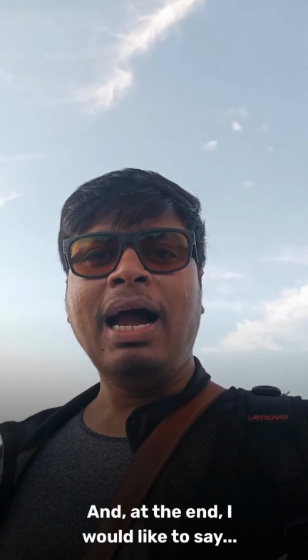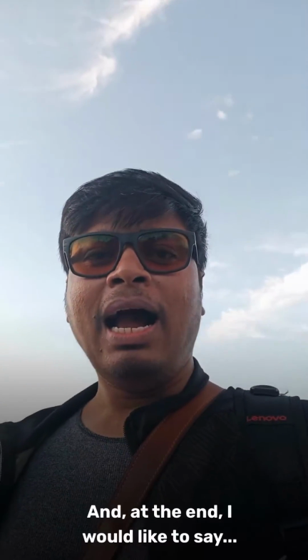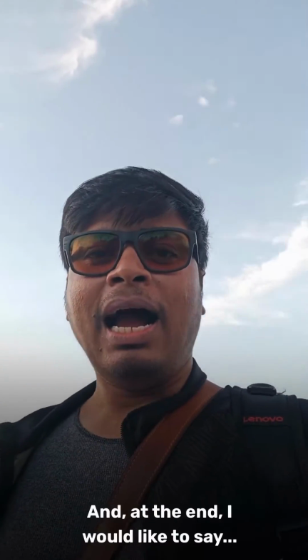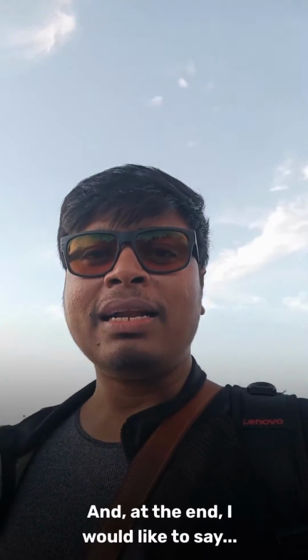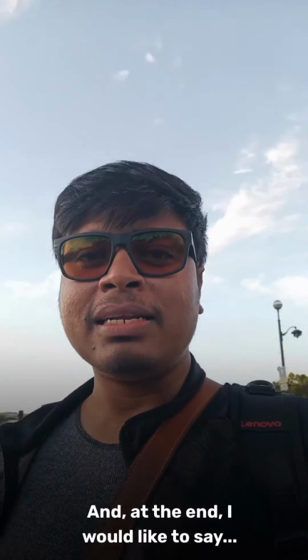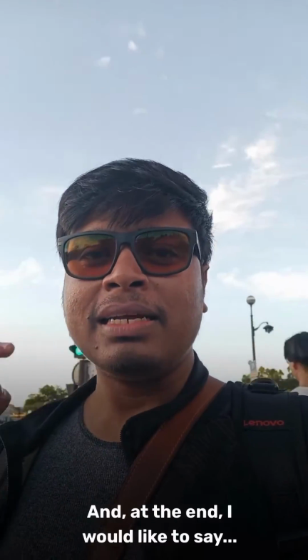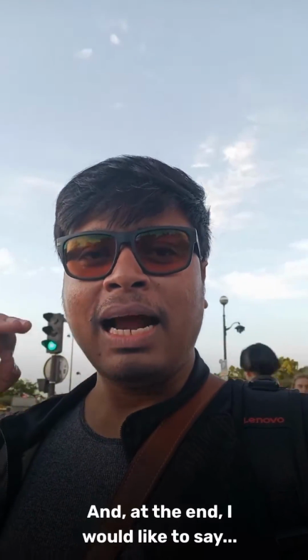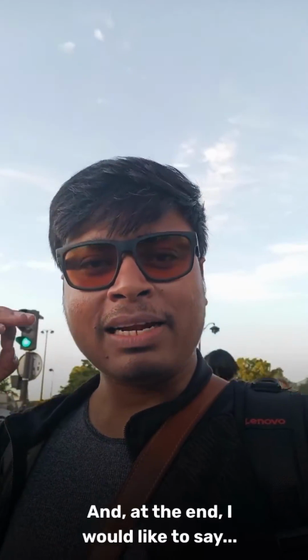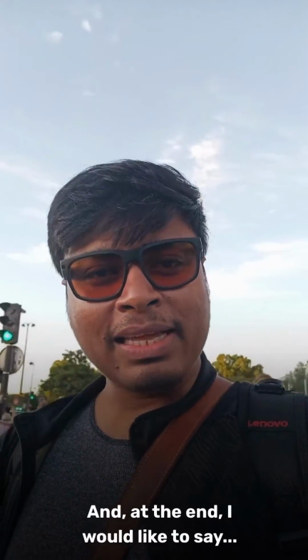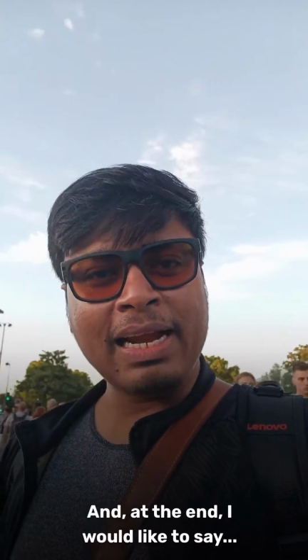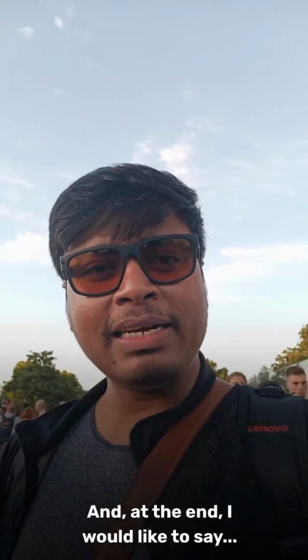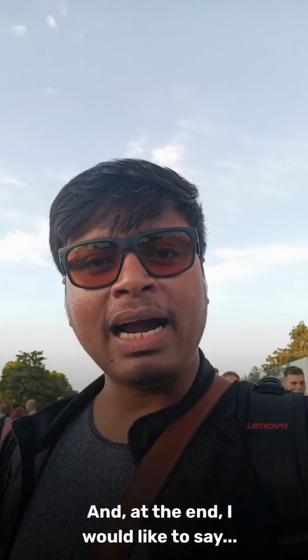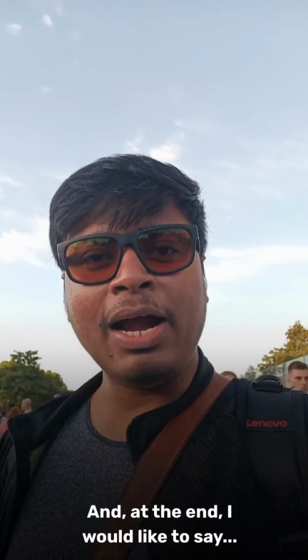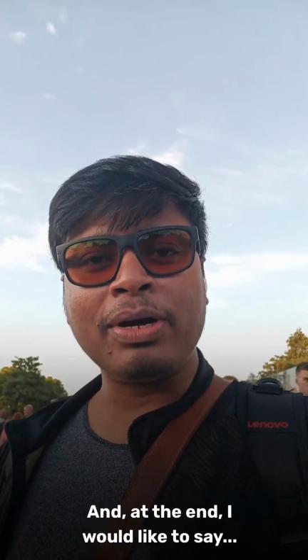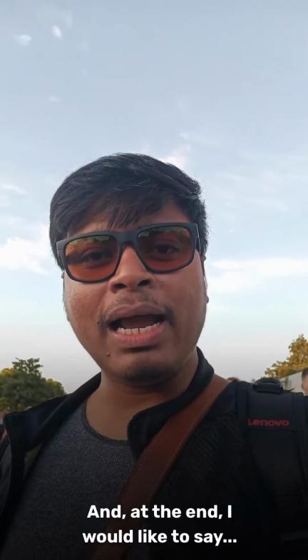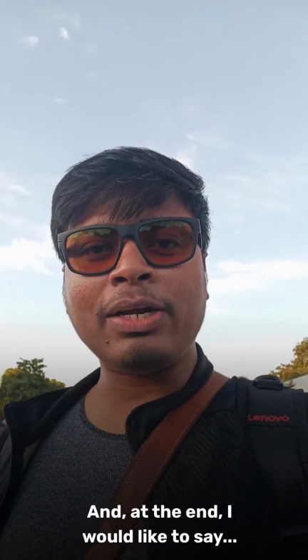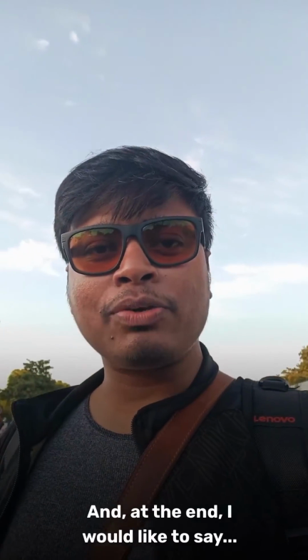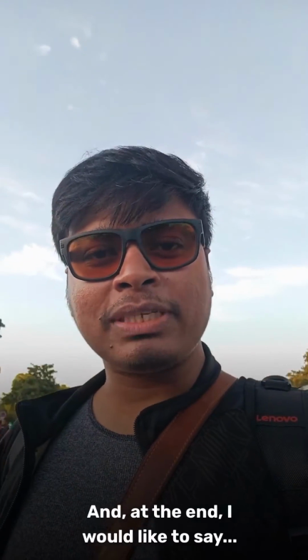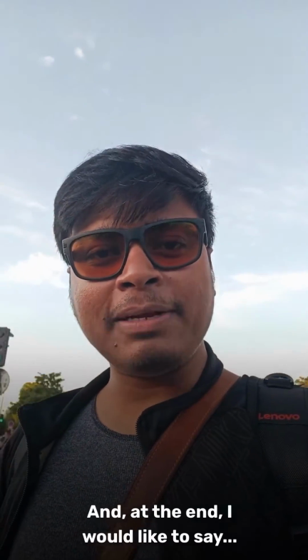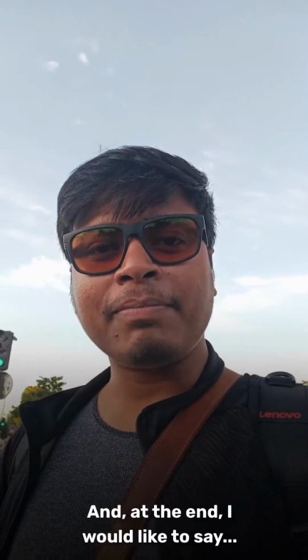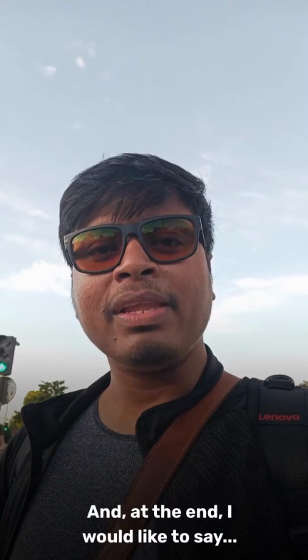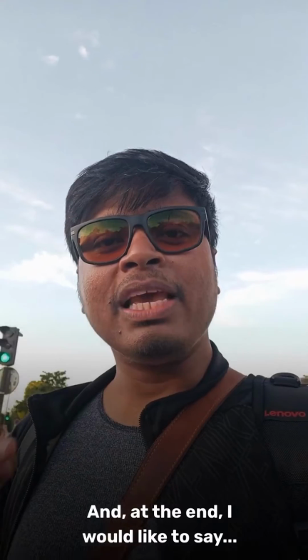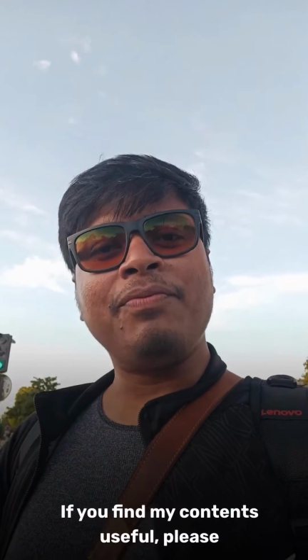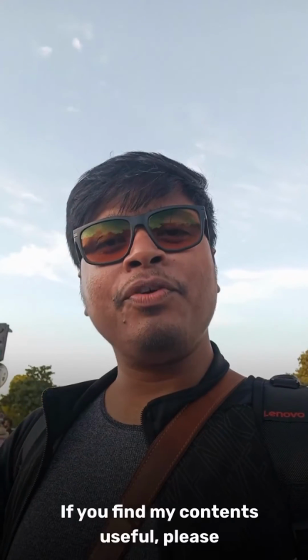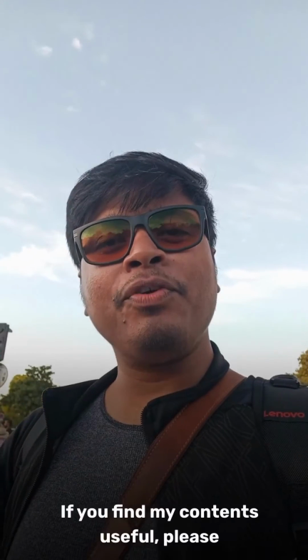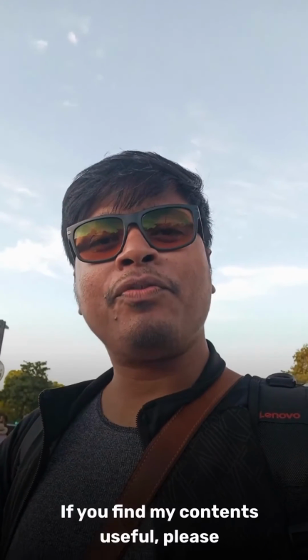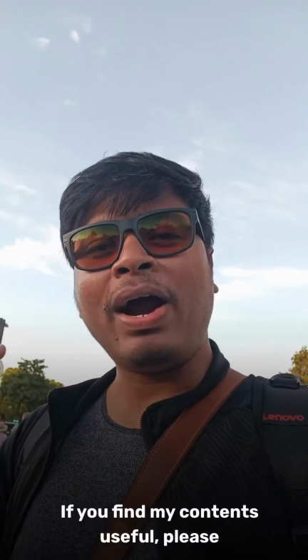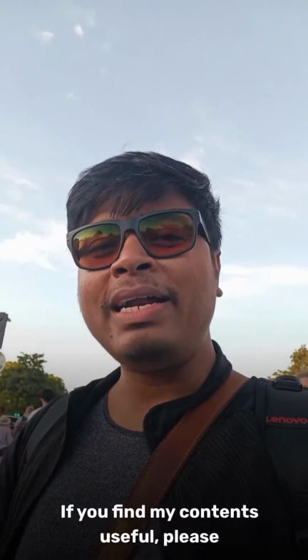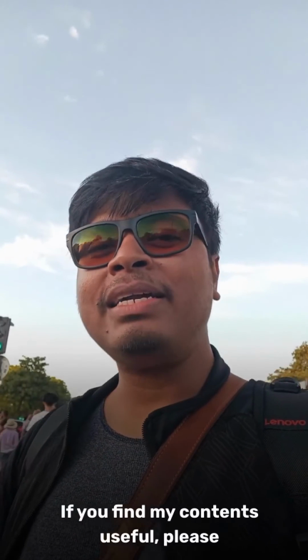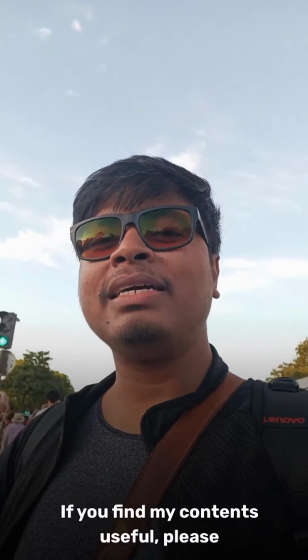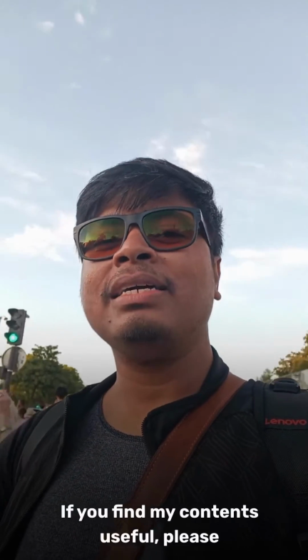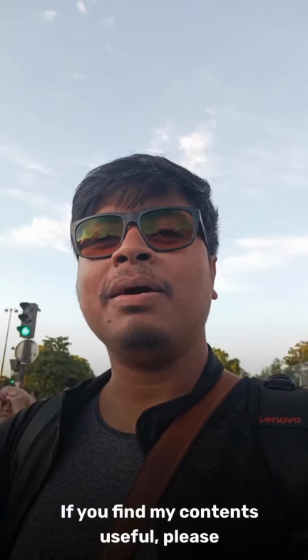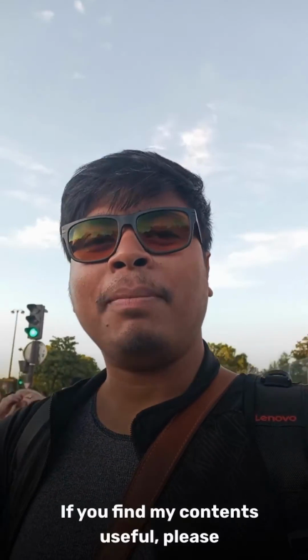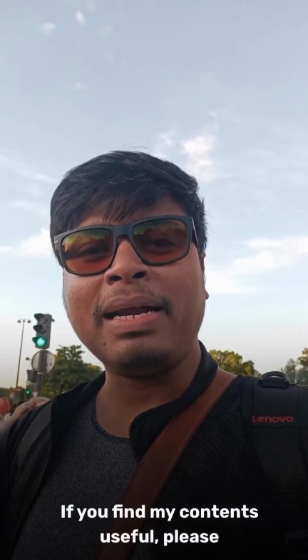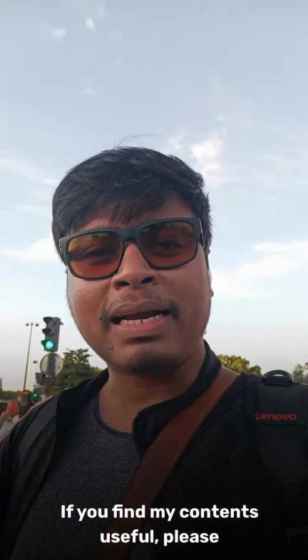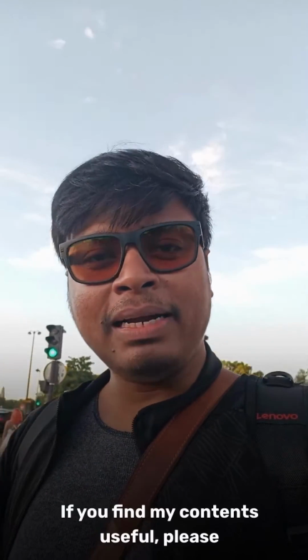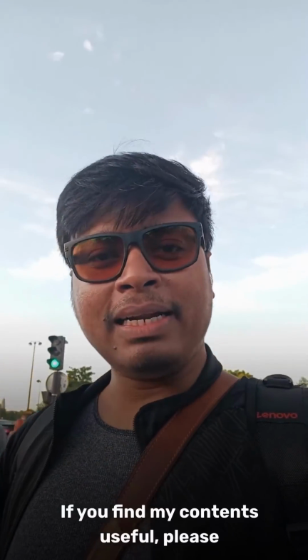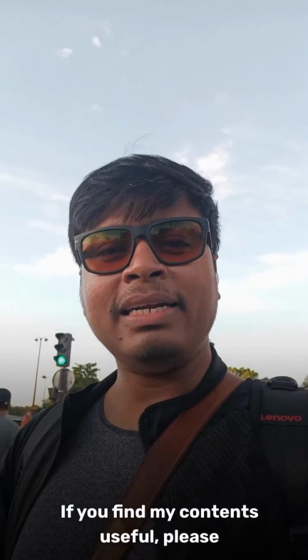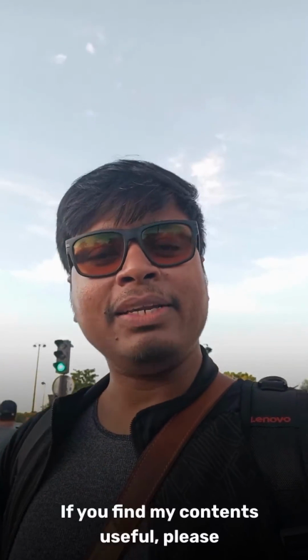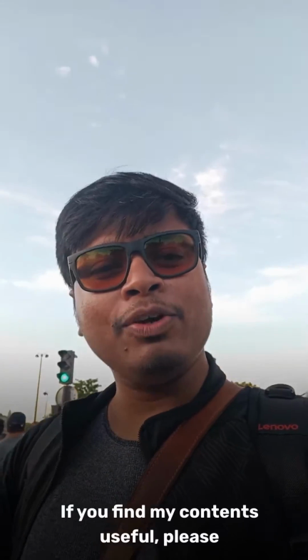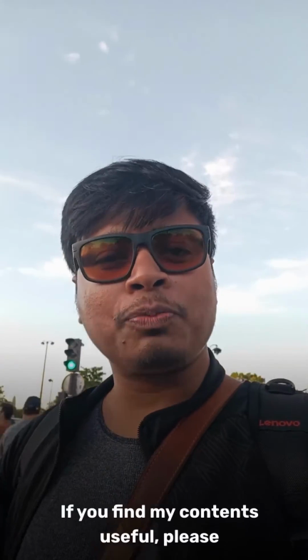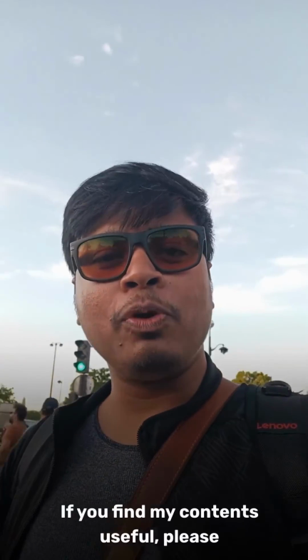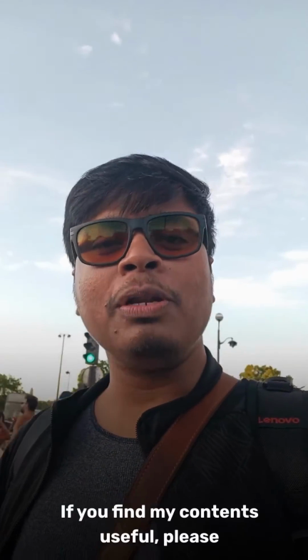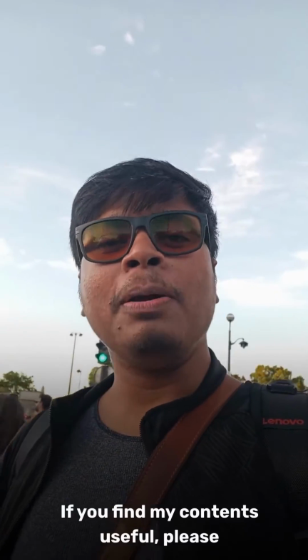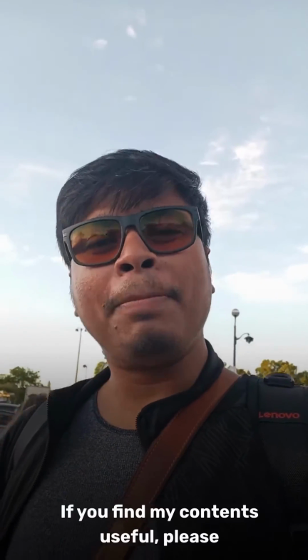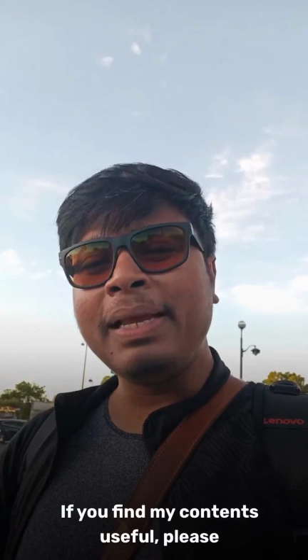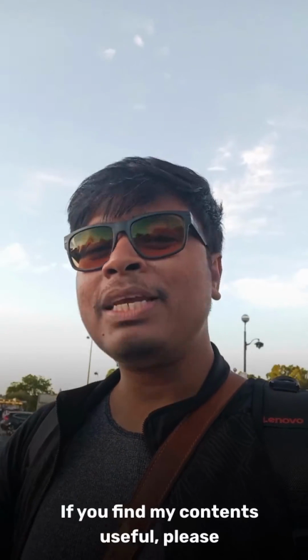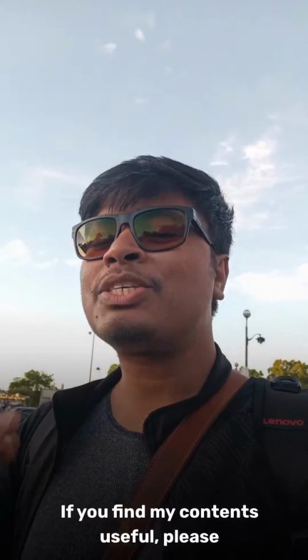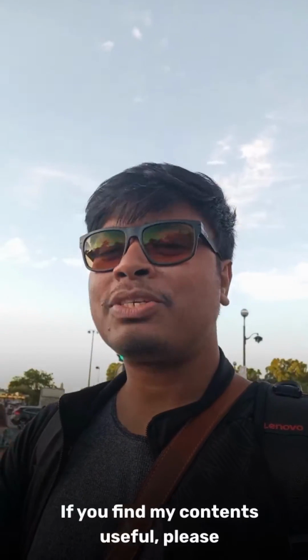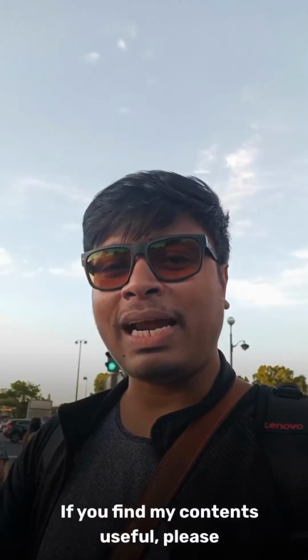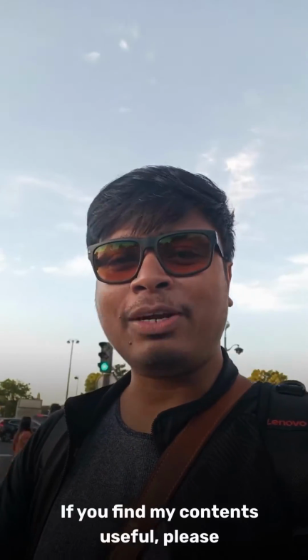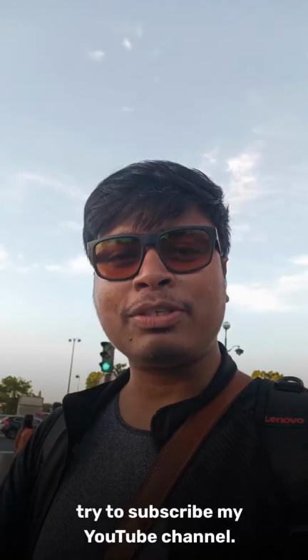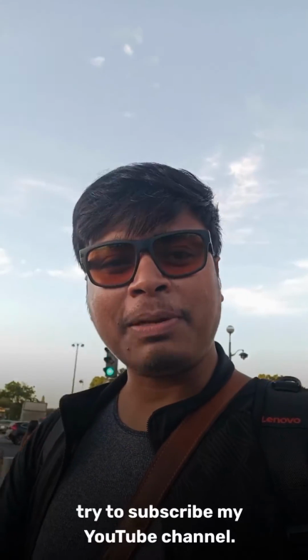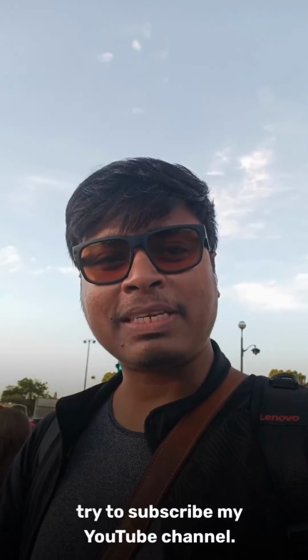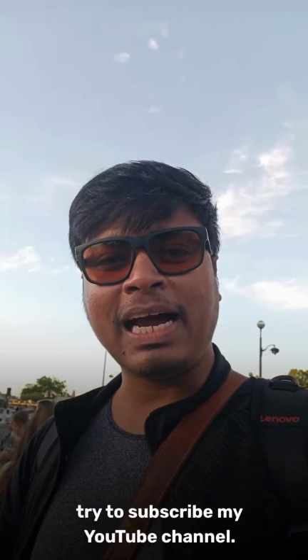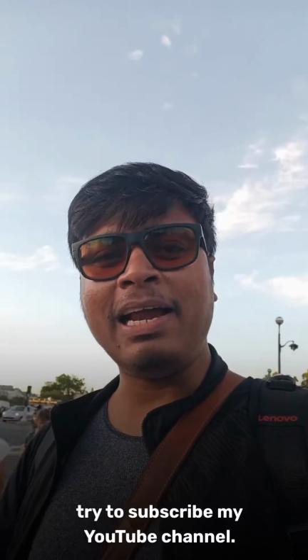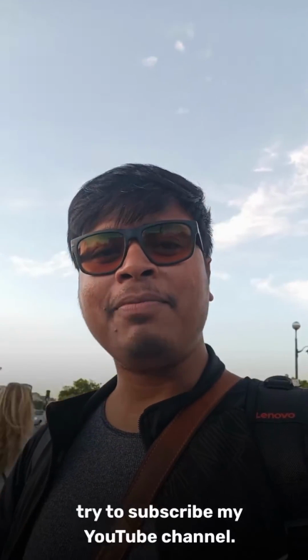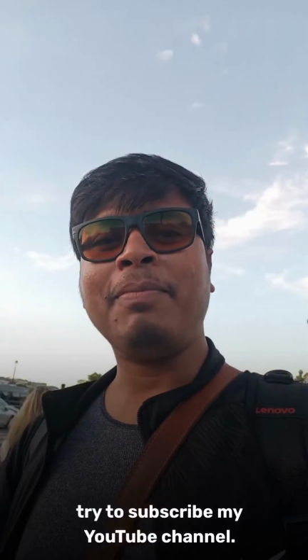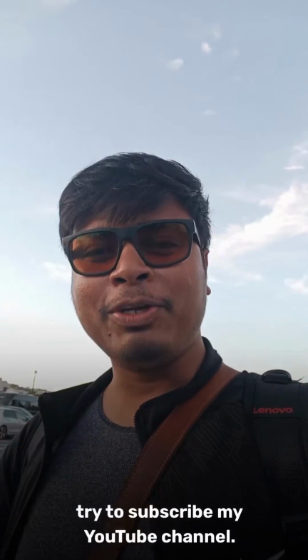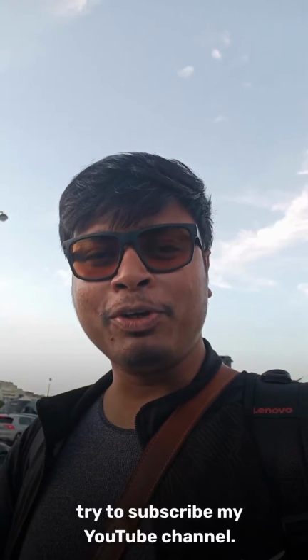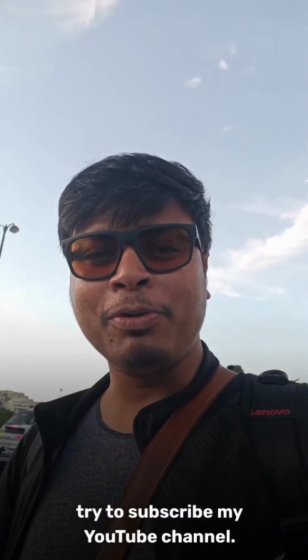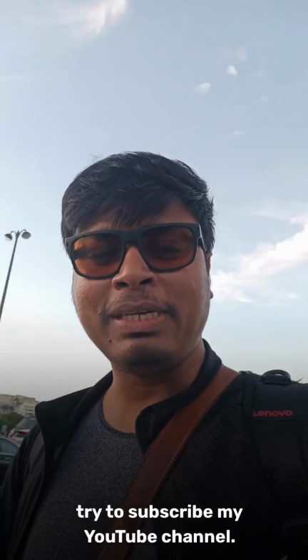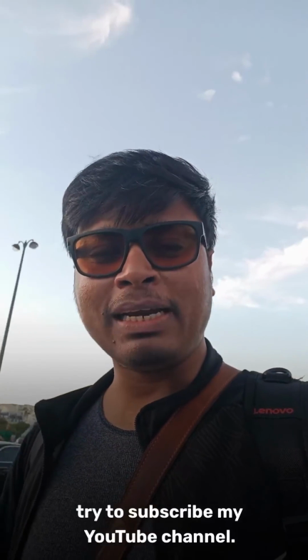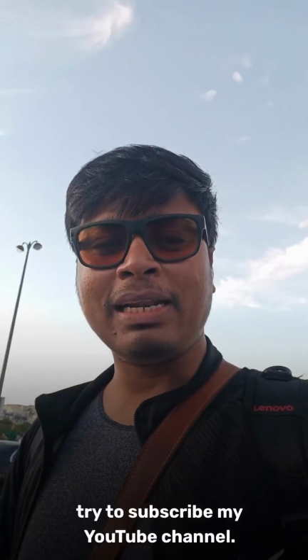If you find my content useful, please subscribe to my YouTube channel.